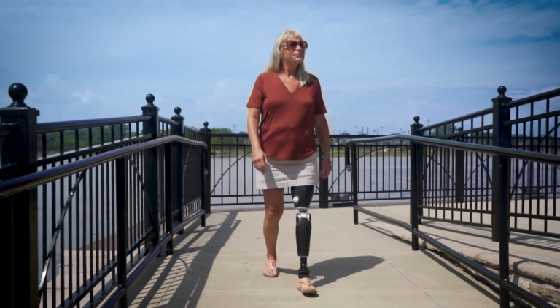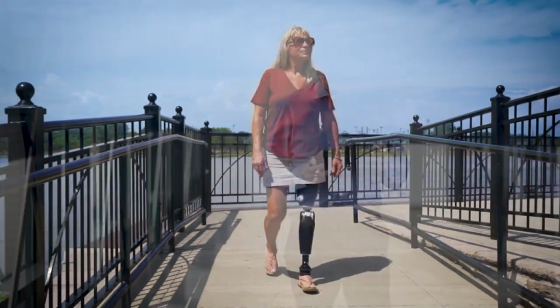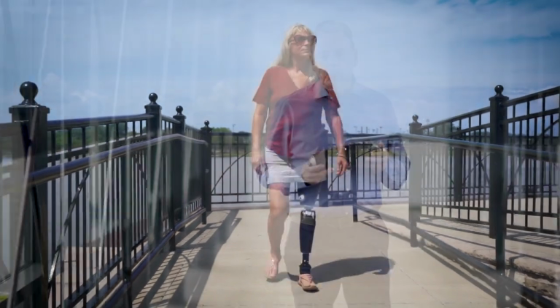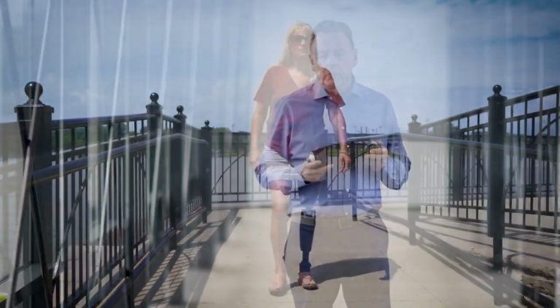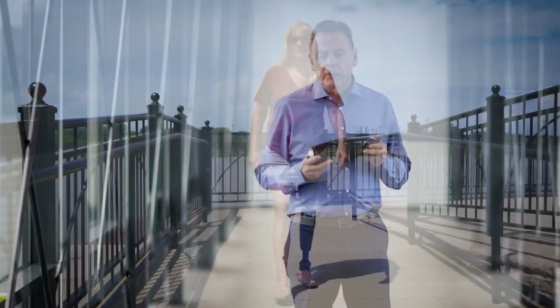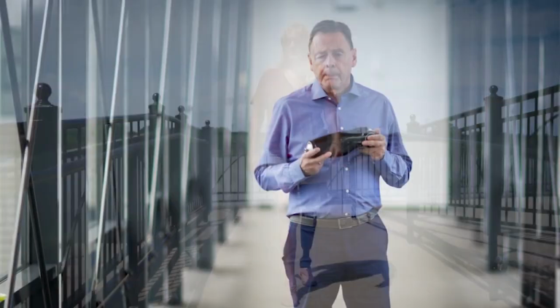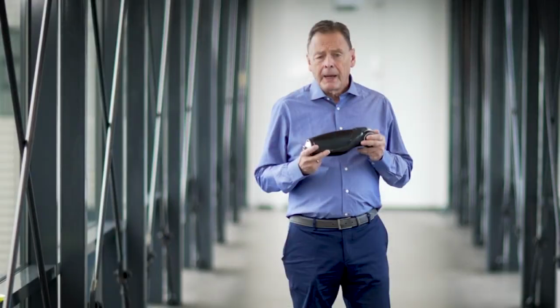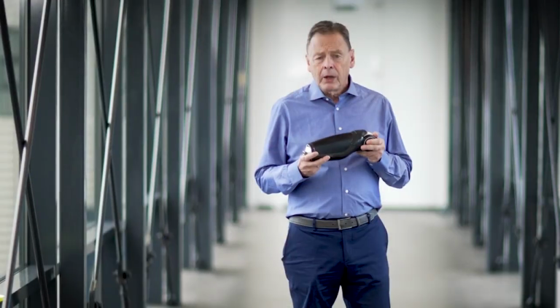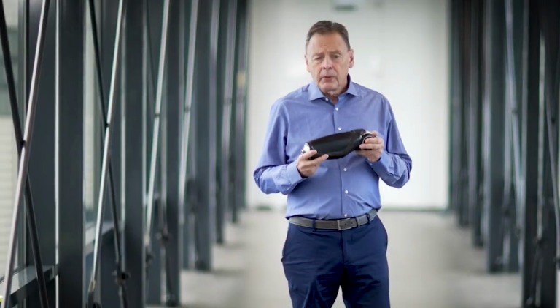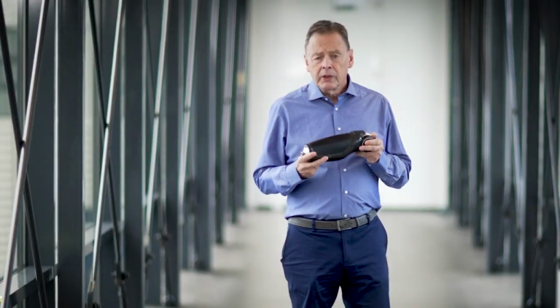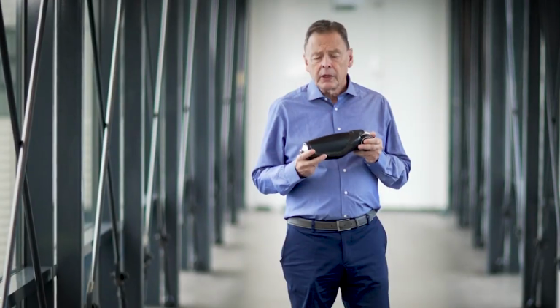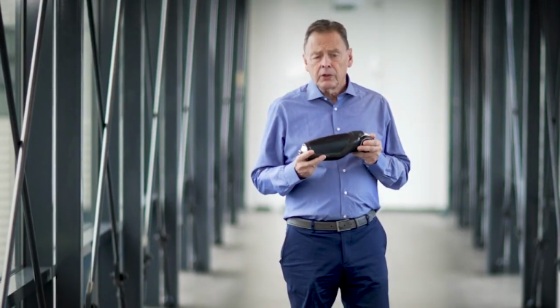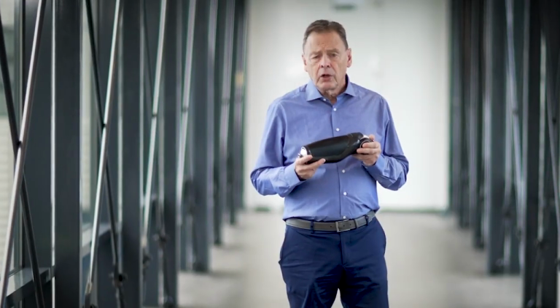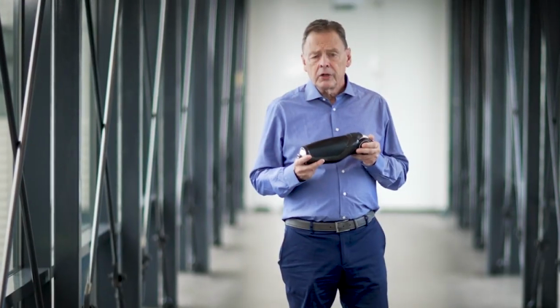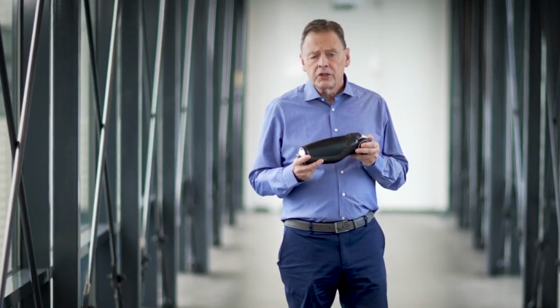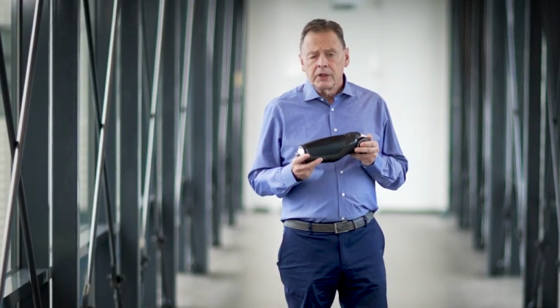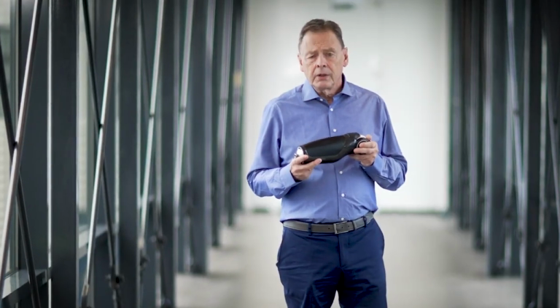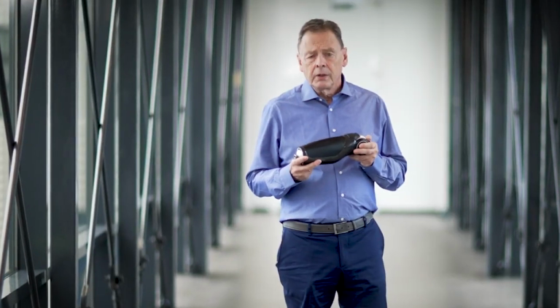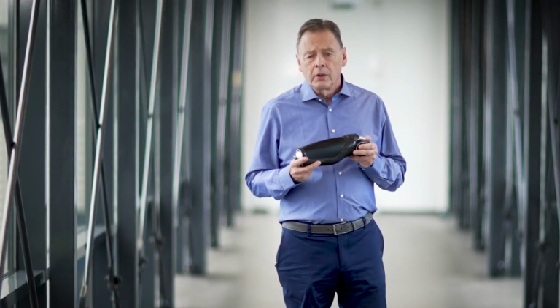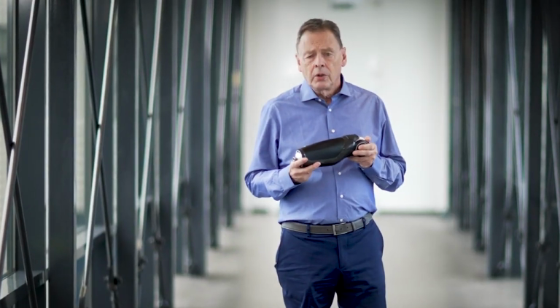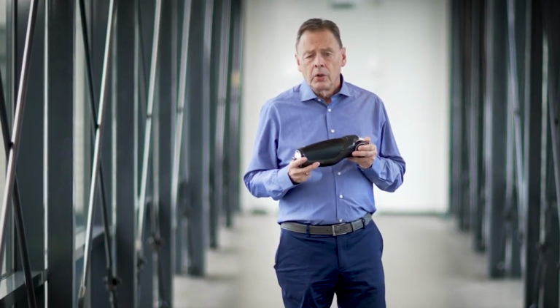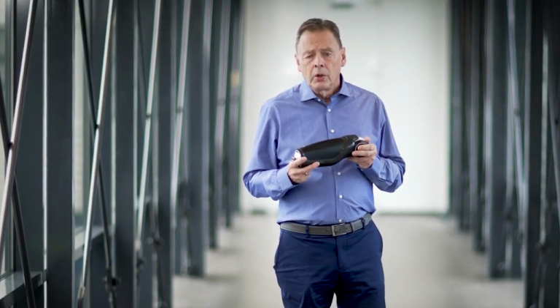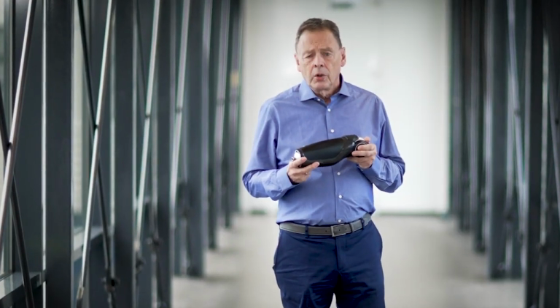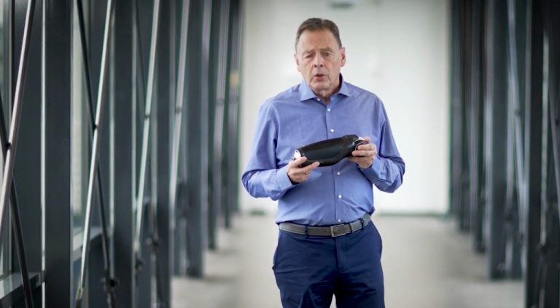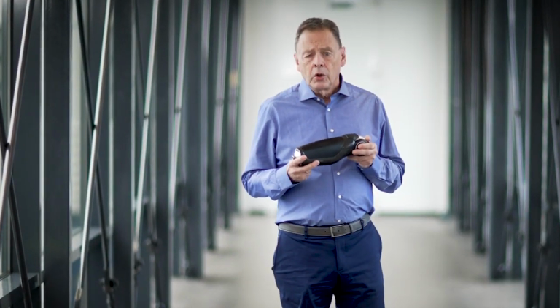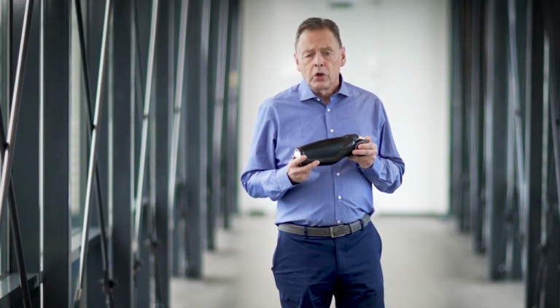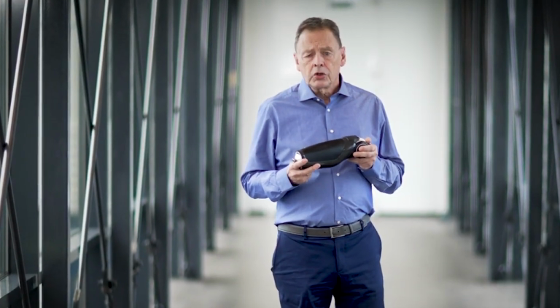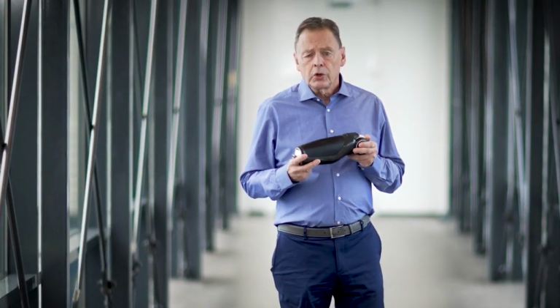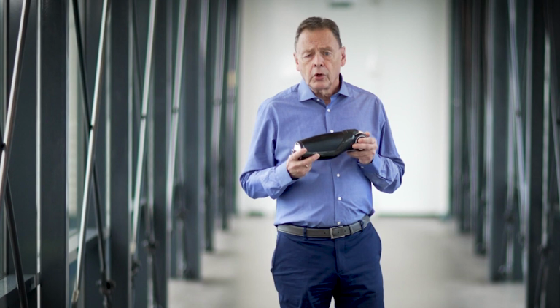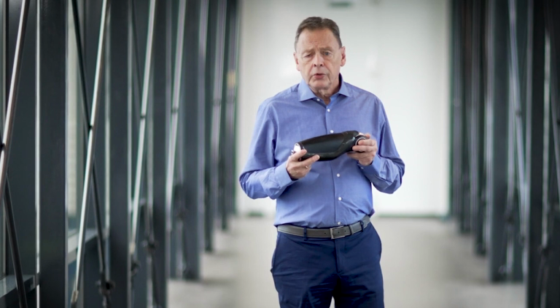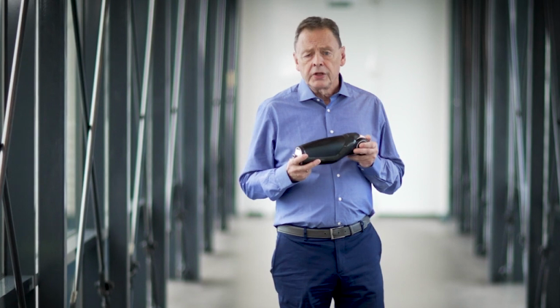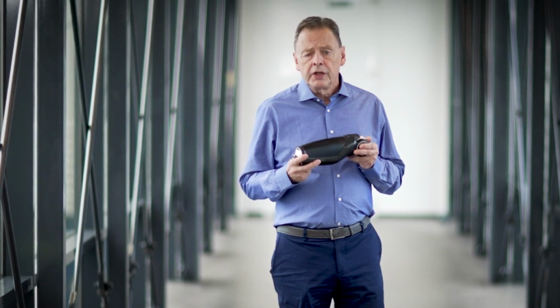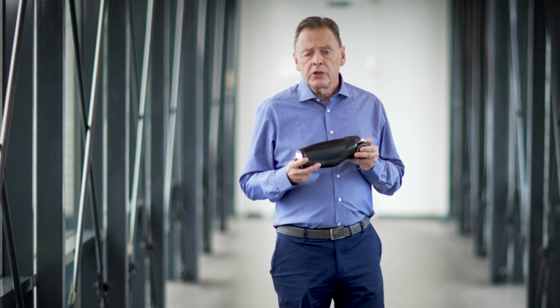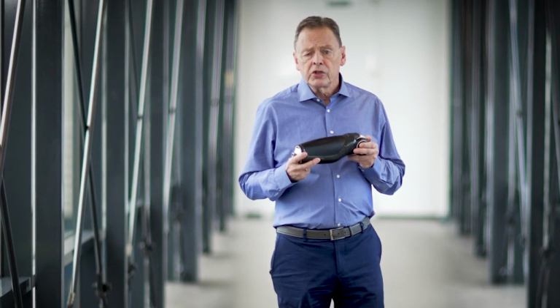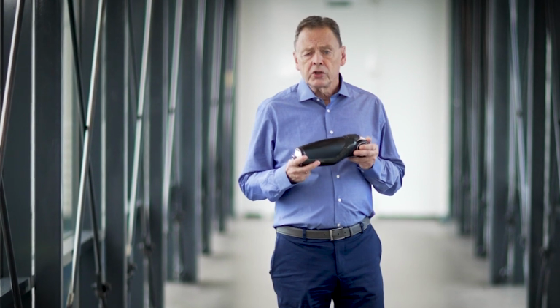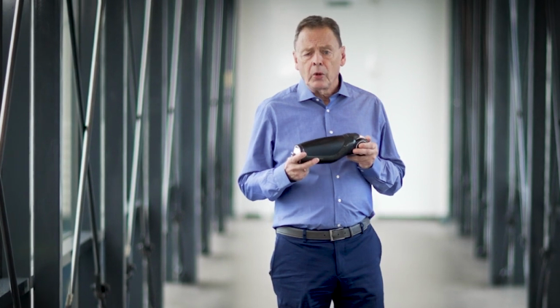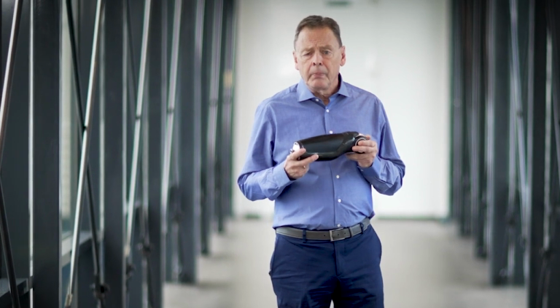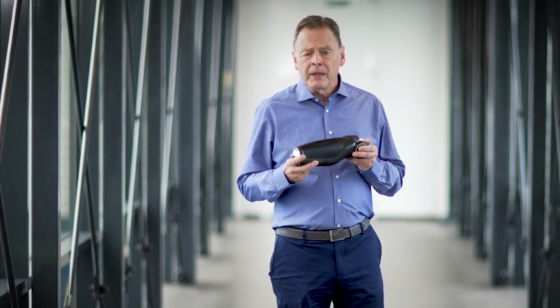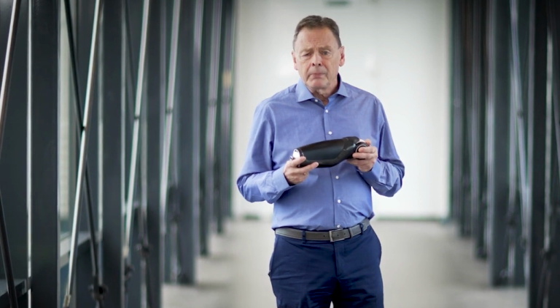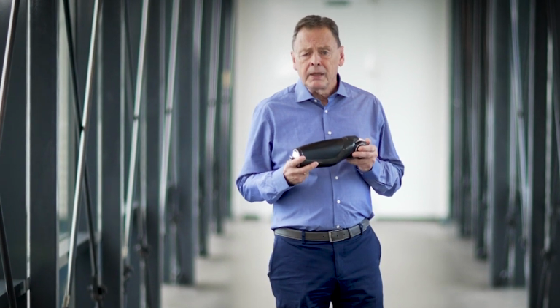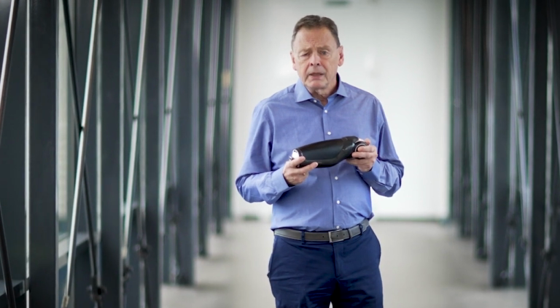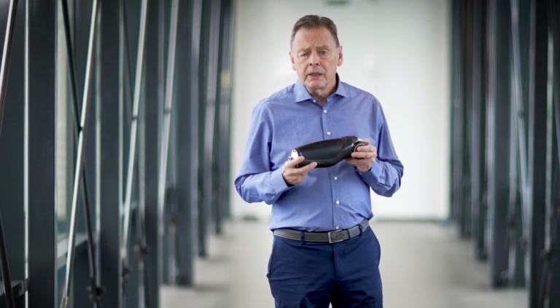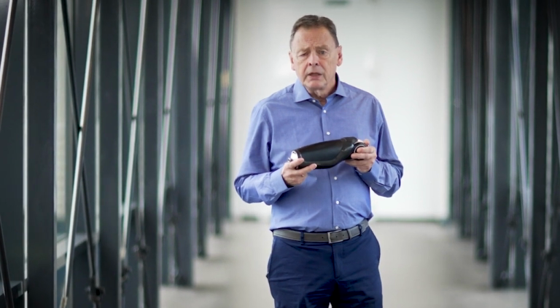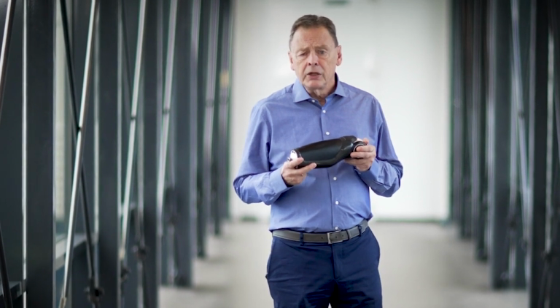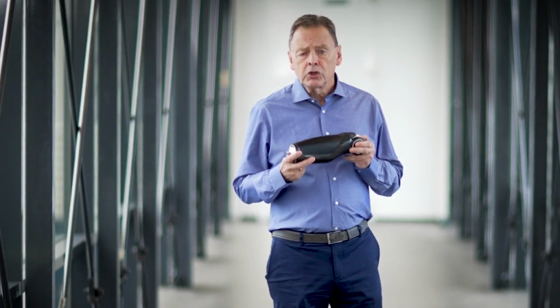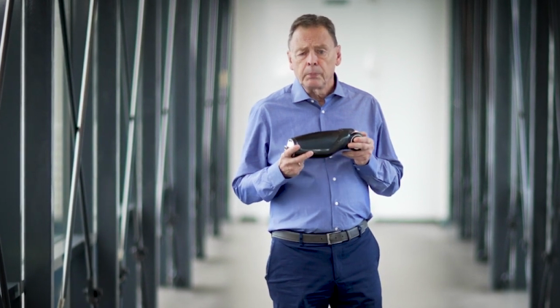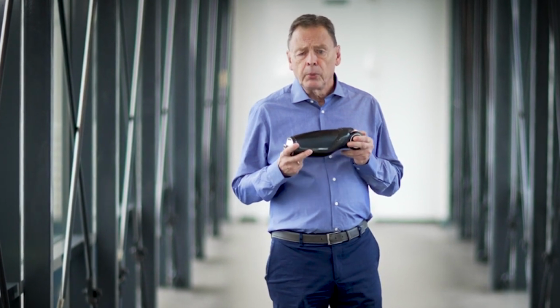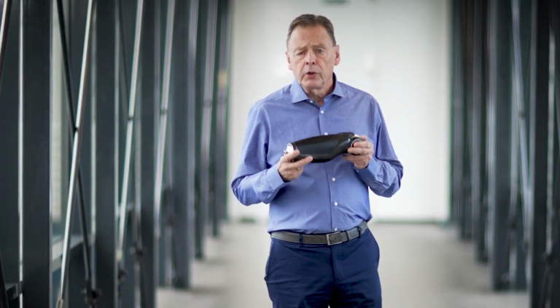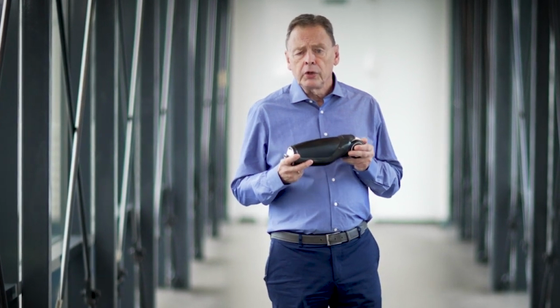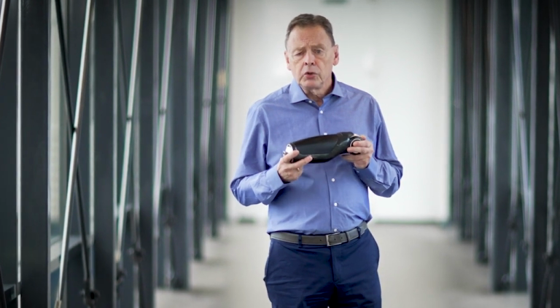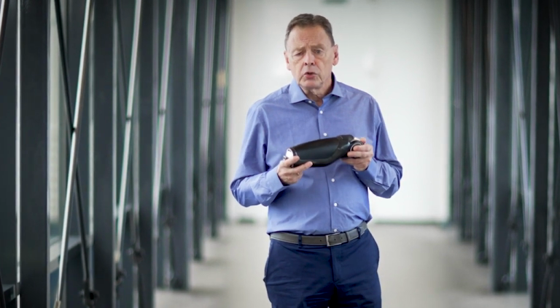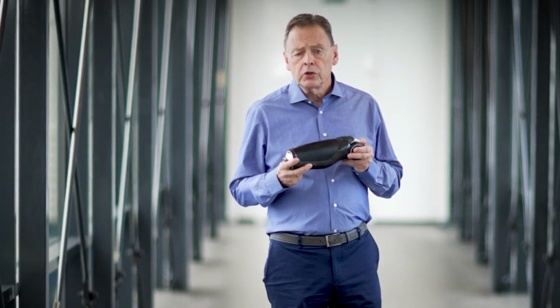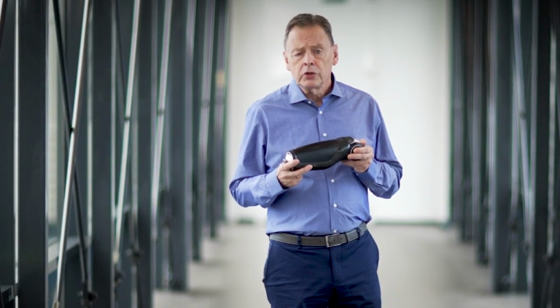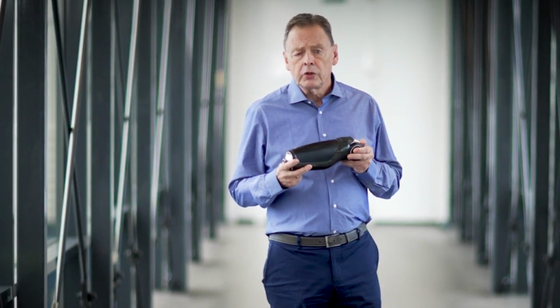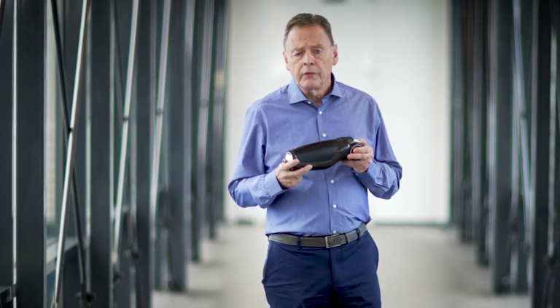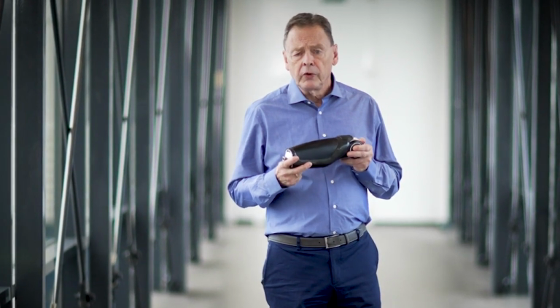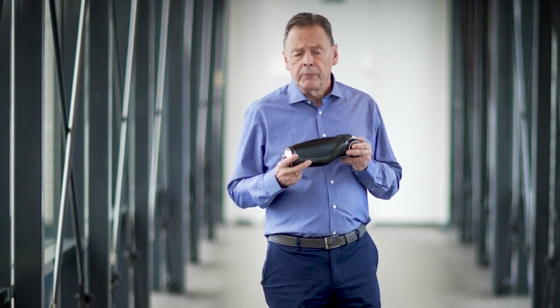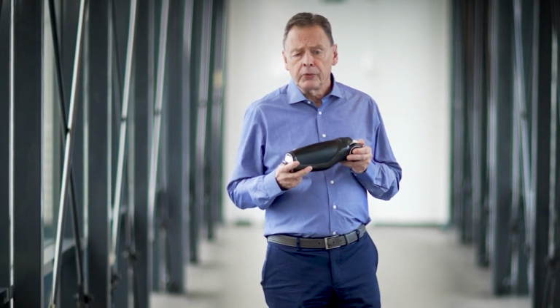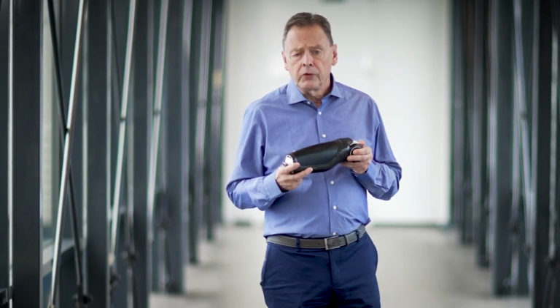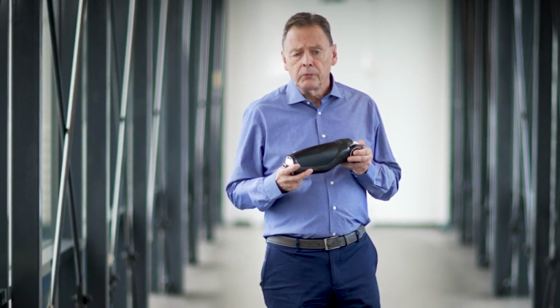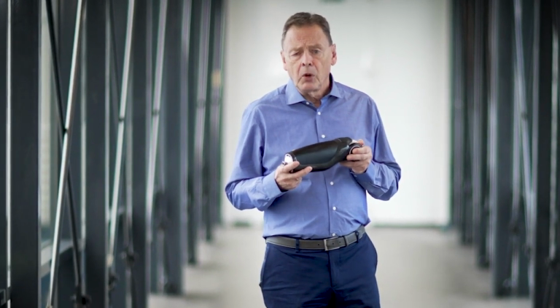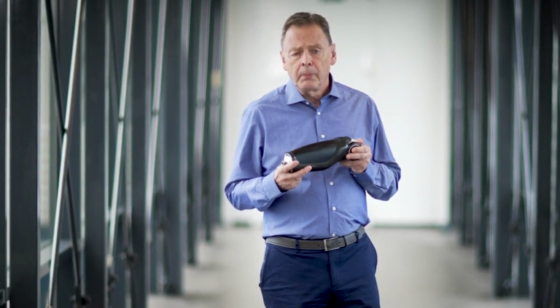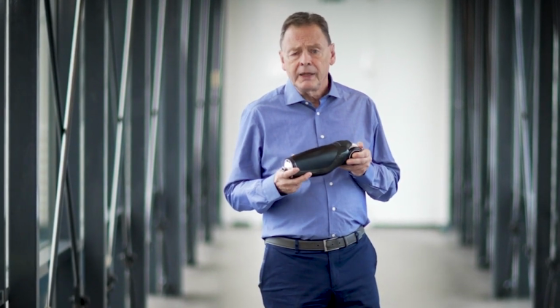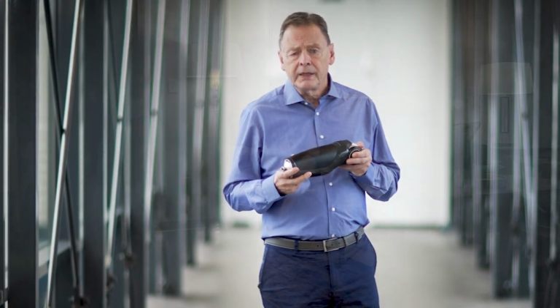With the Power Knee technology, Azure continues its commitment in supporting users for improved mobility.